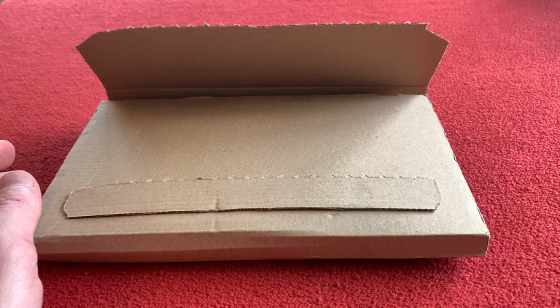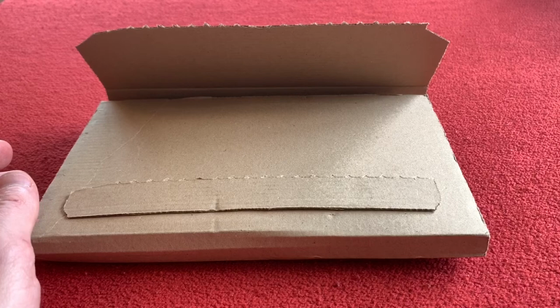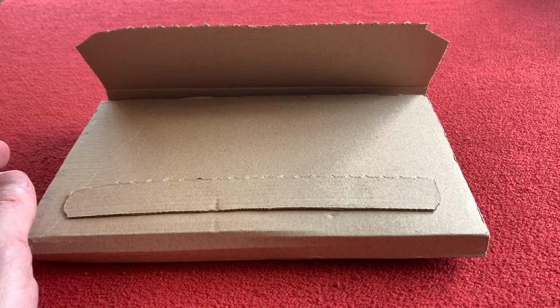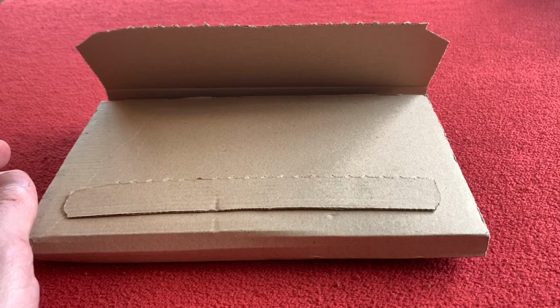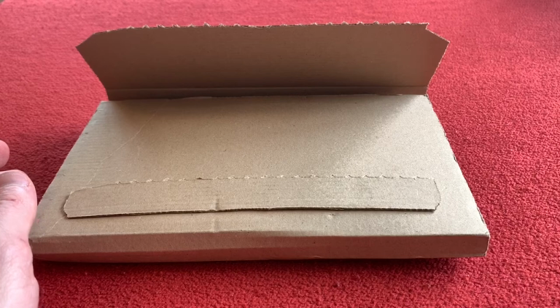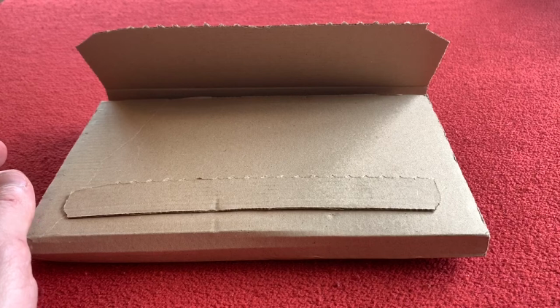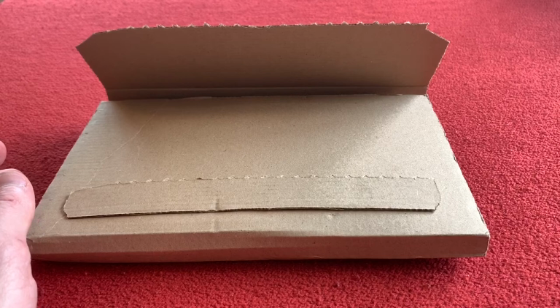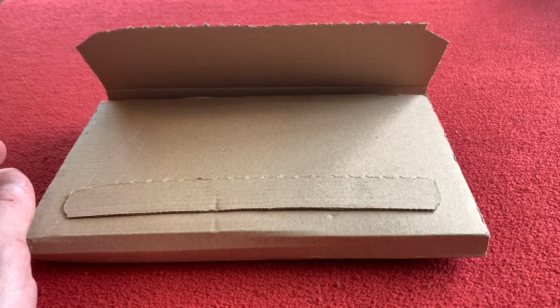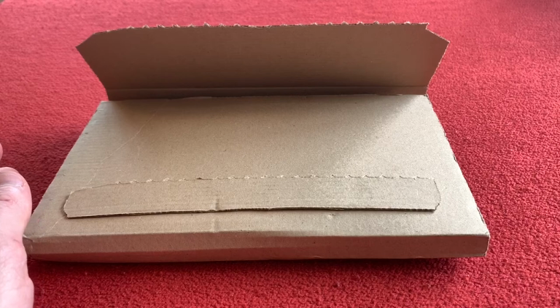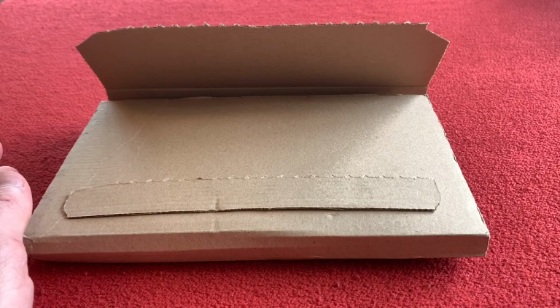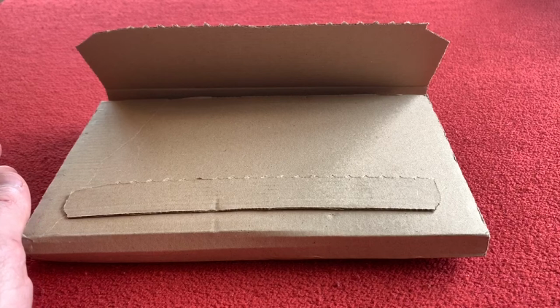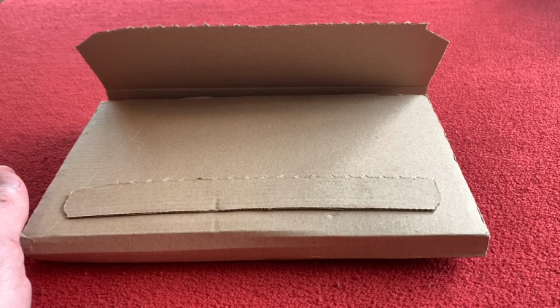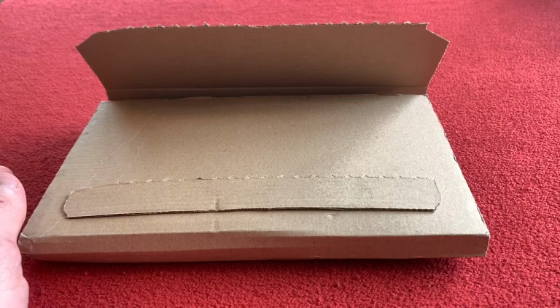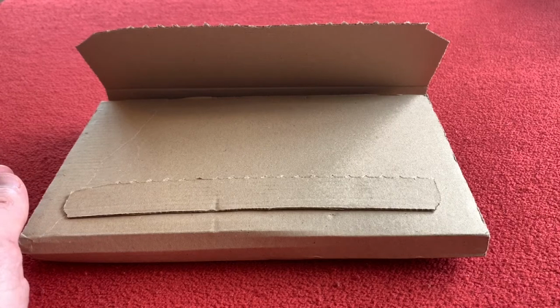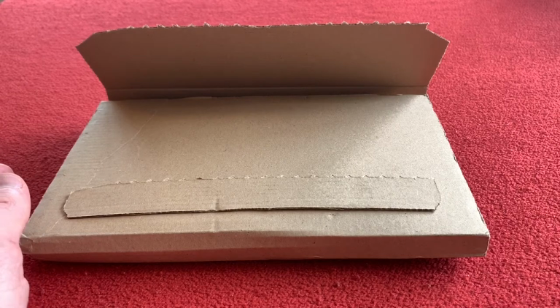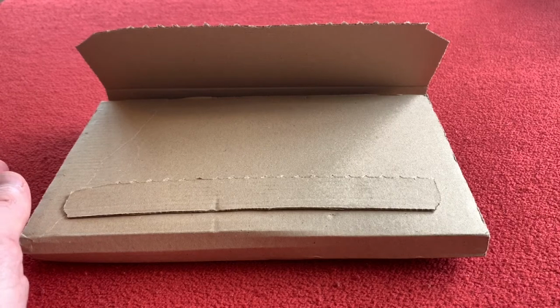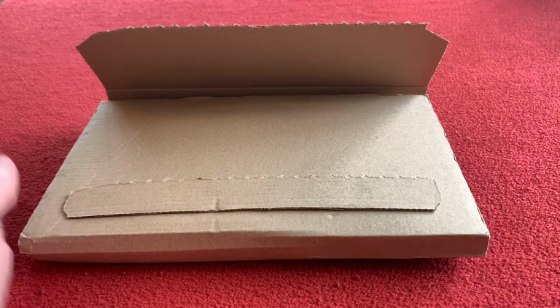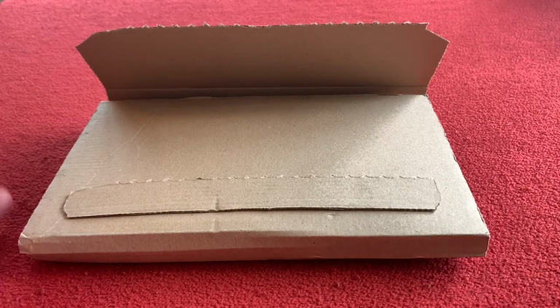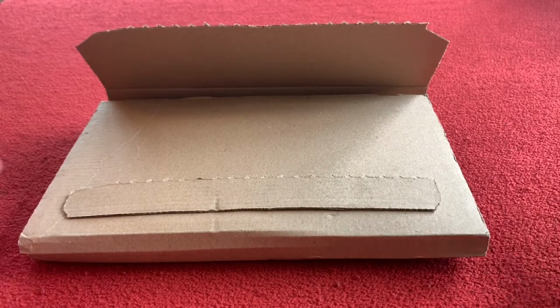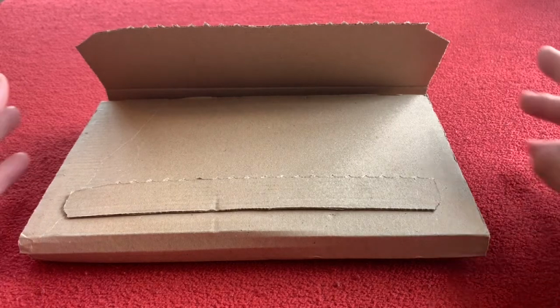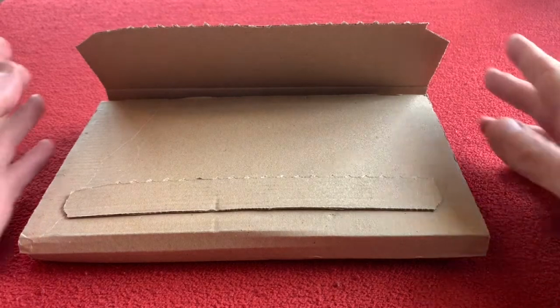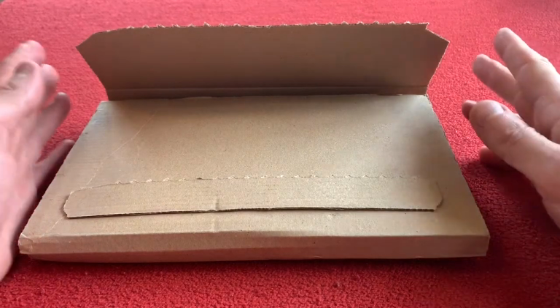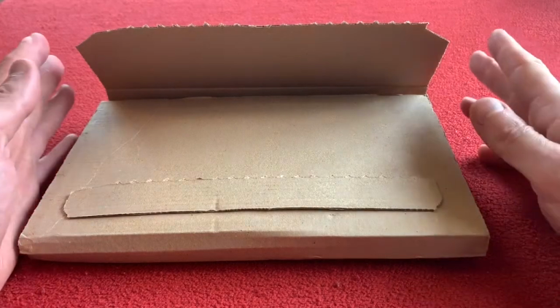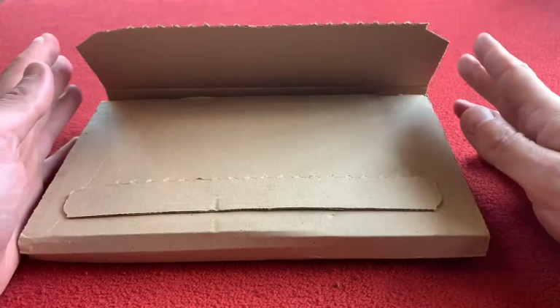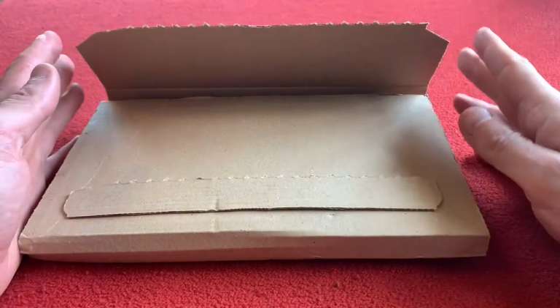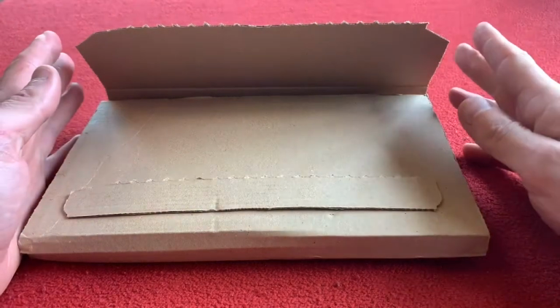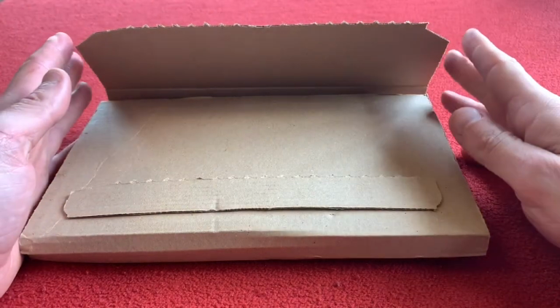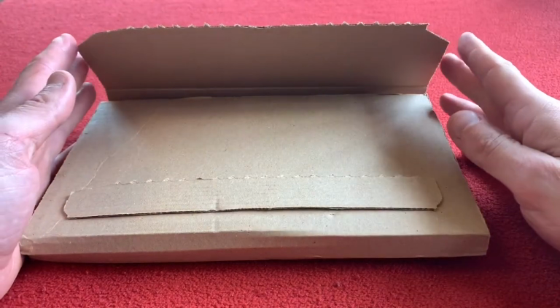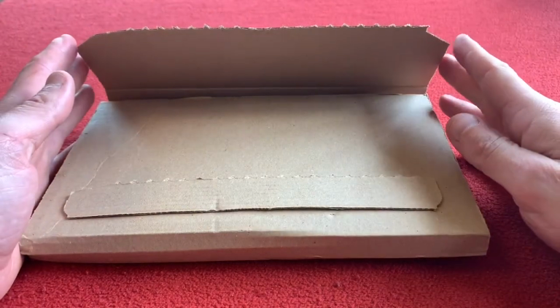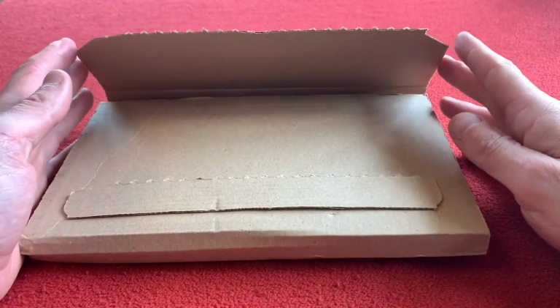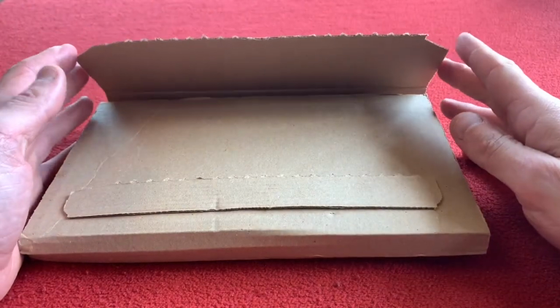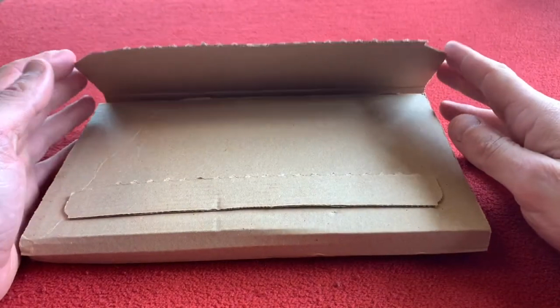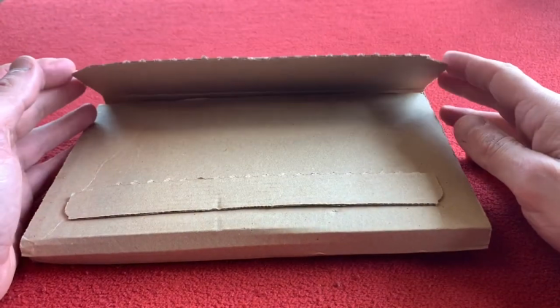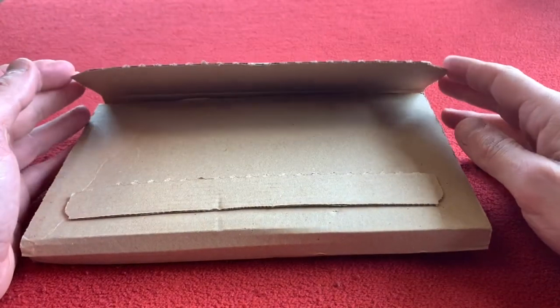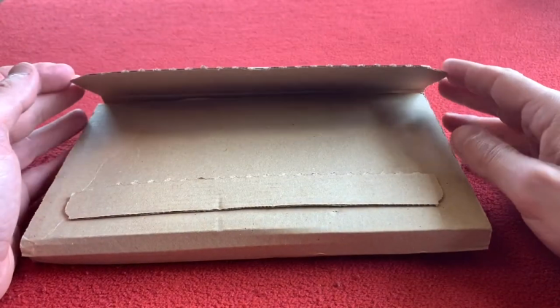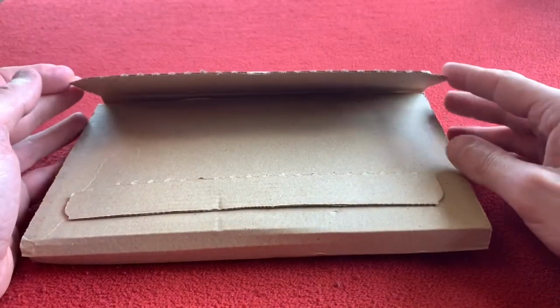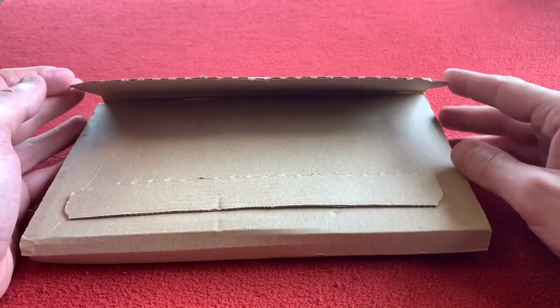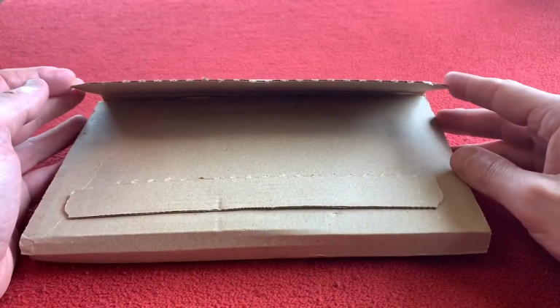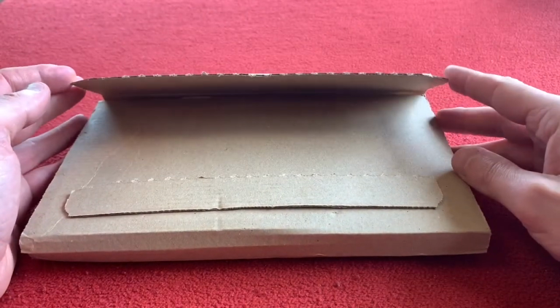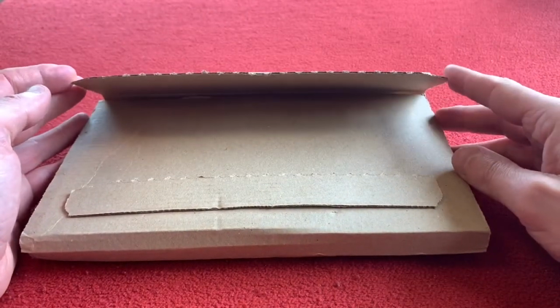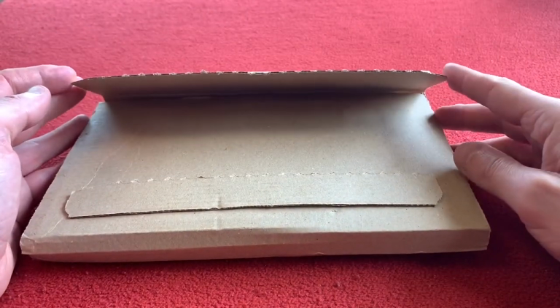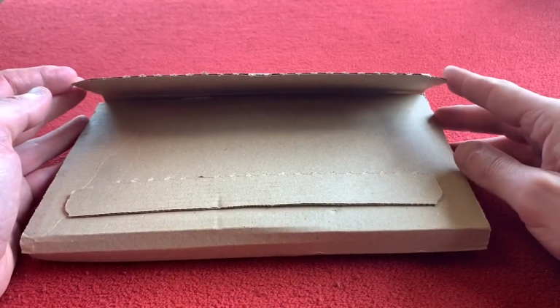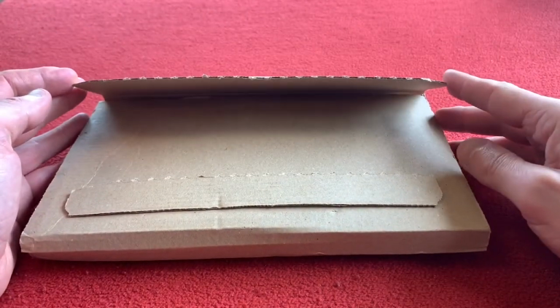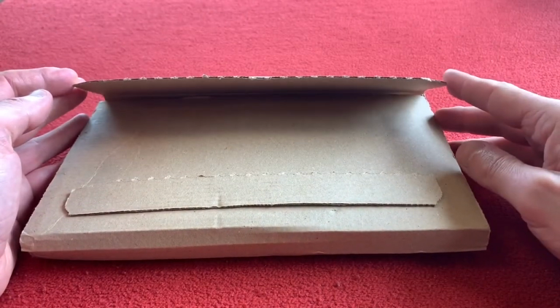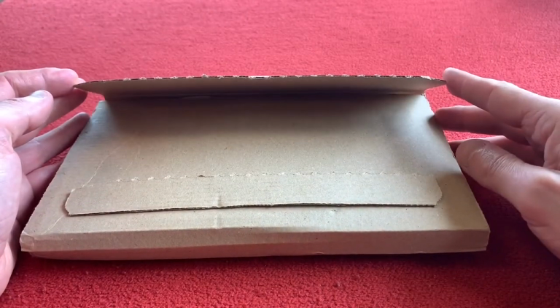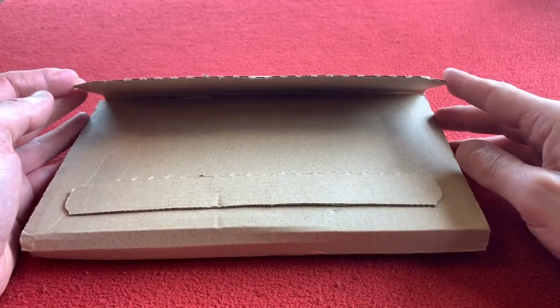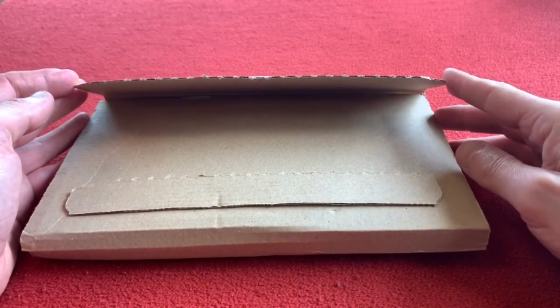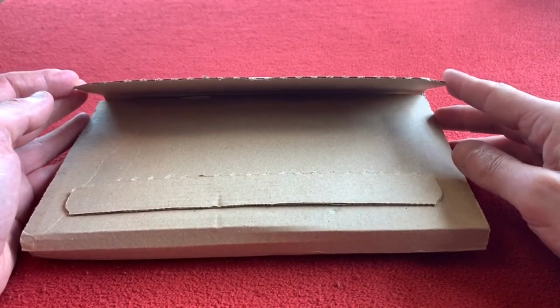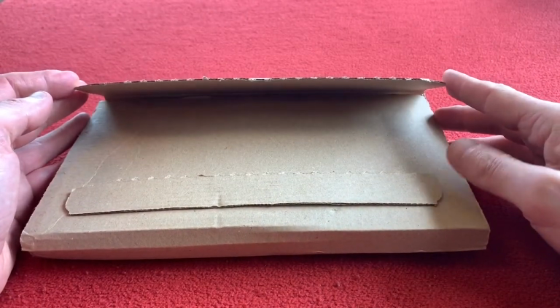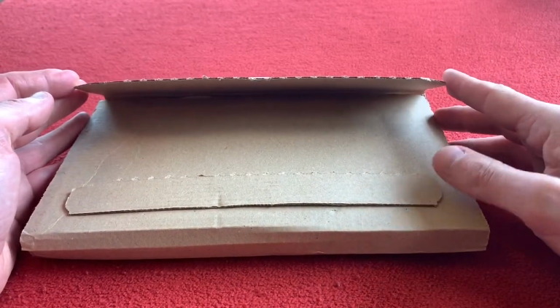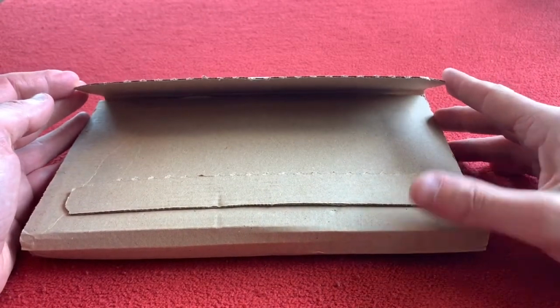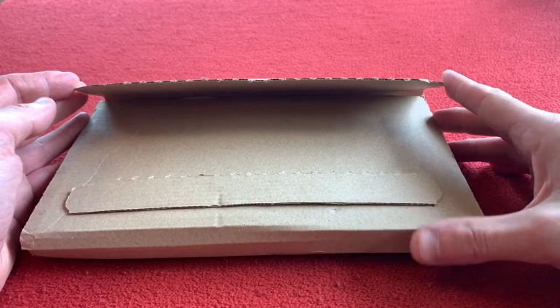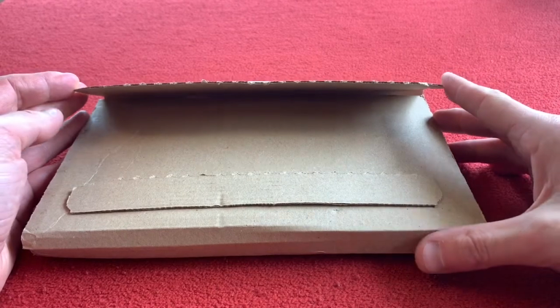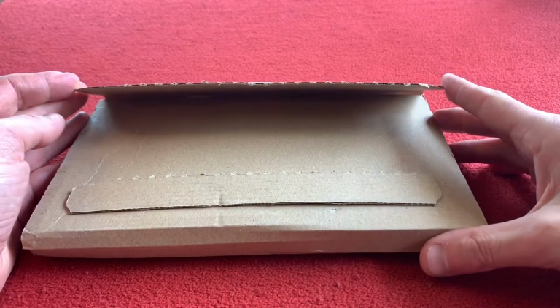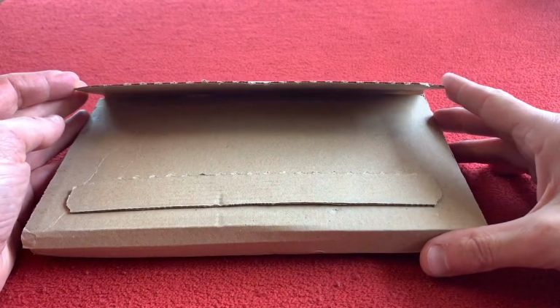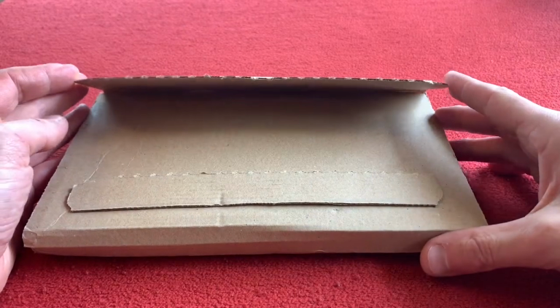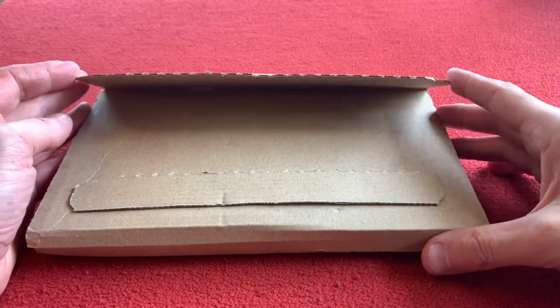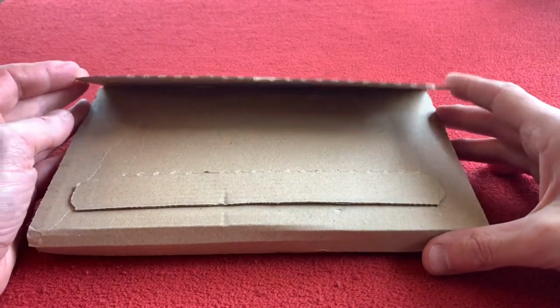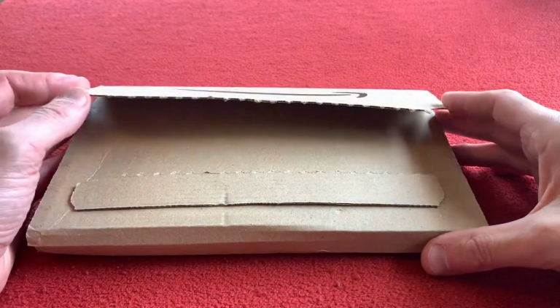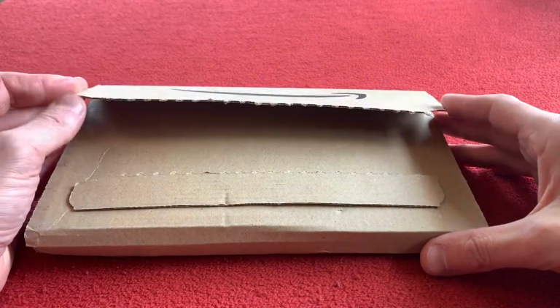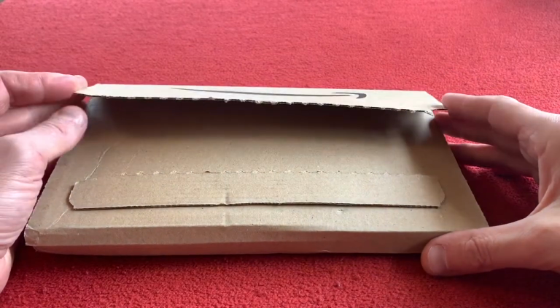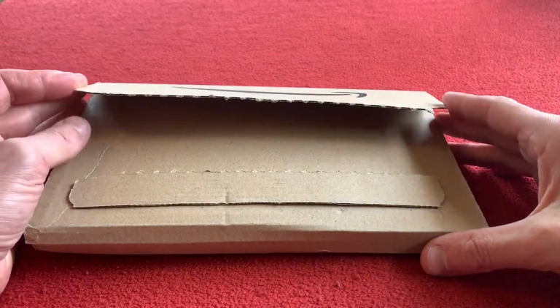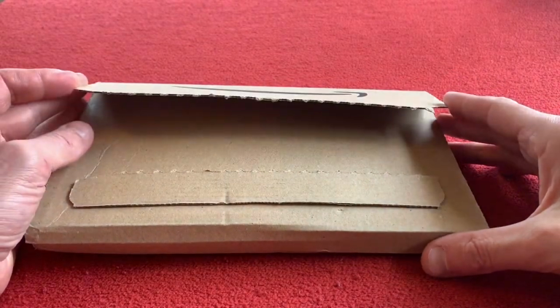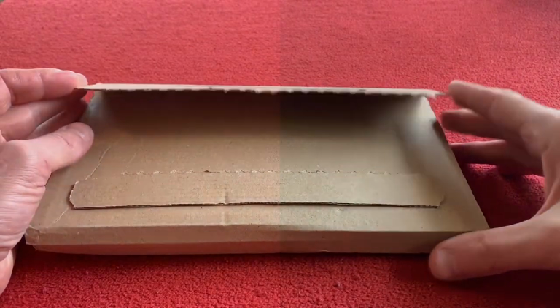Hi everyone, welcome to Carus House. Today we're going to be looking at the Jaguar hydraulic hose cutter and needle driver.